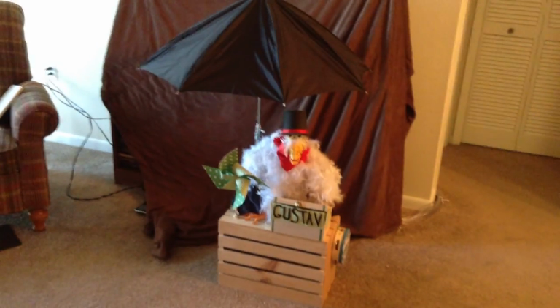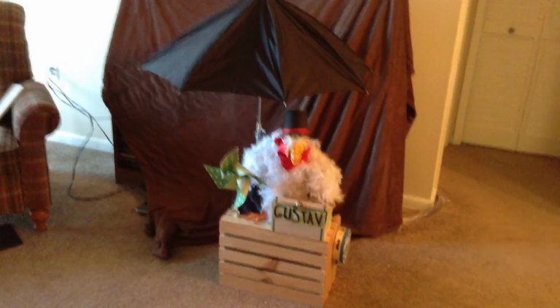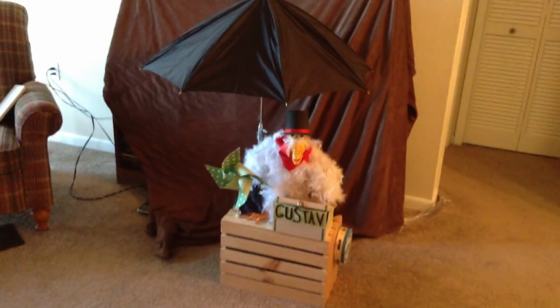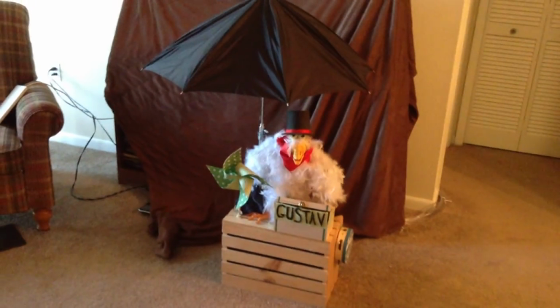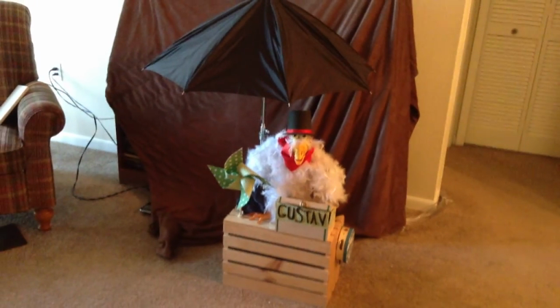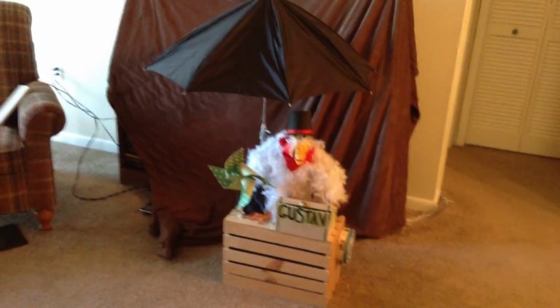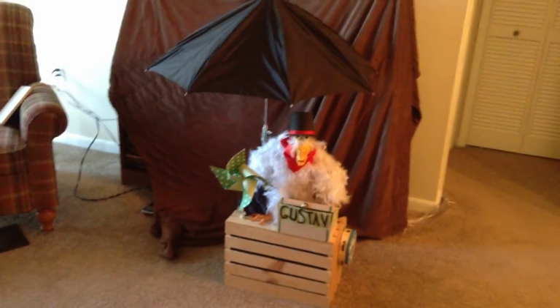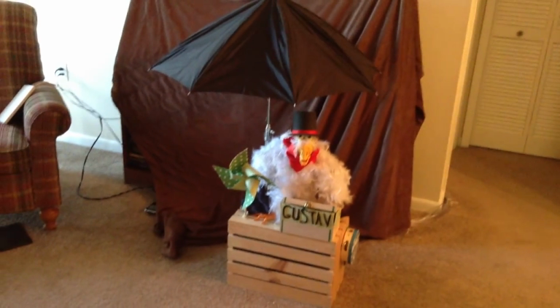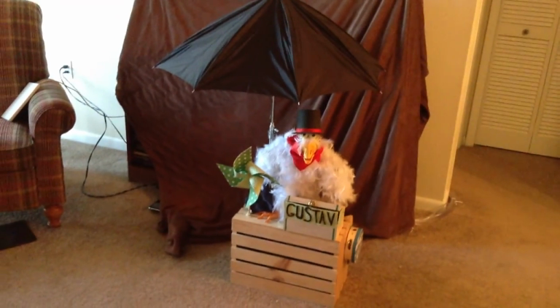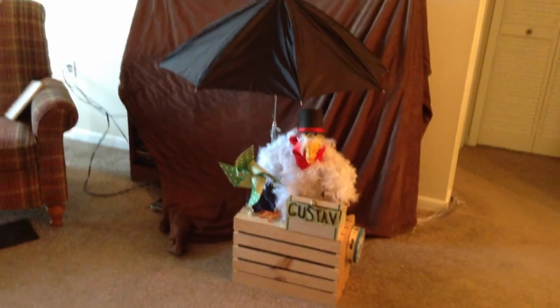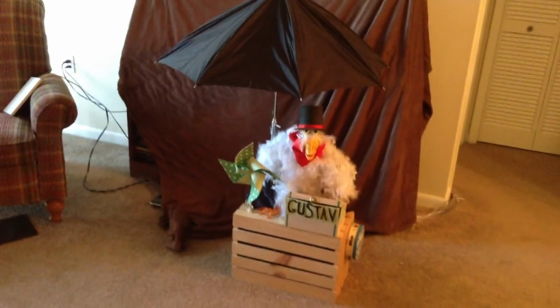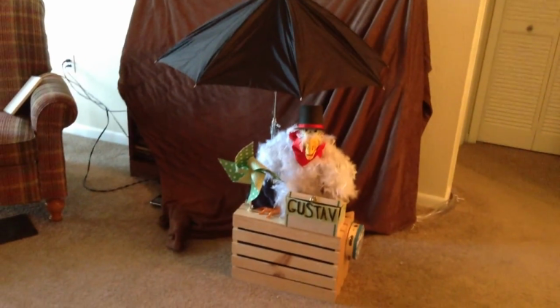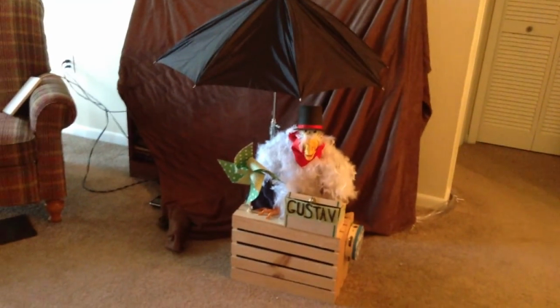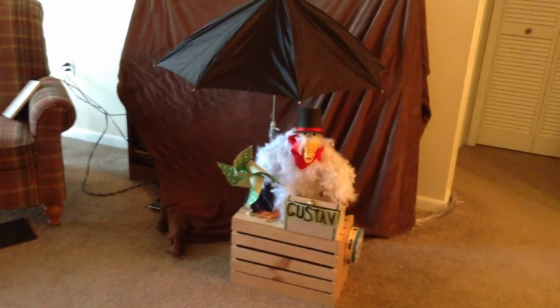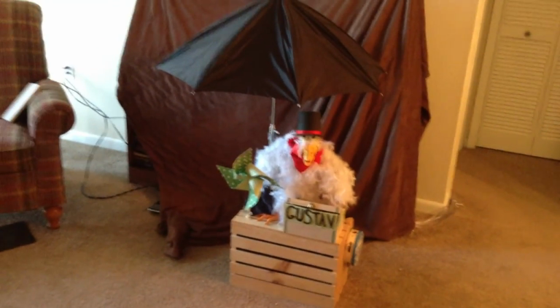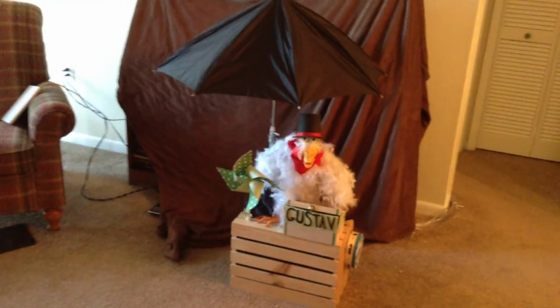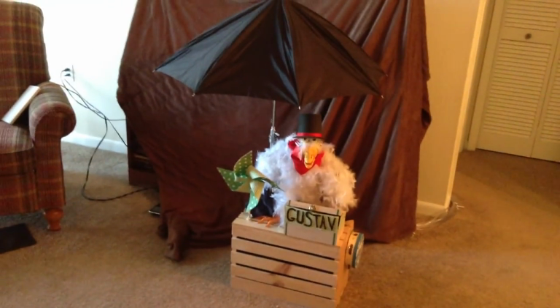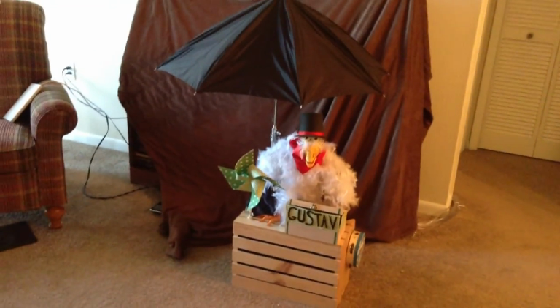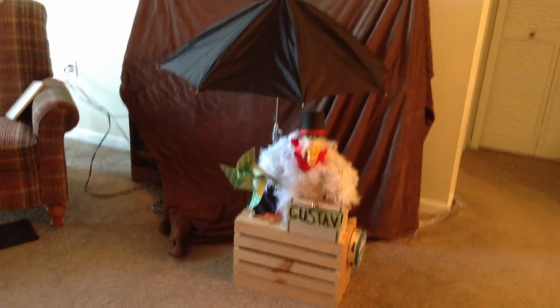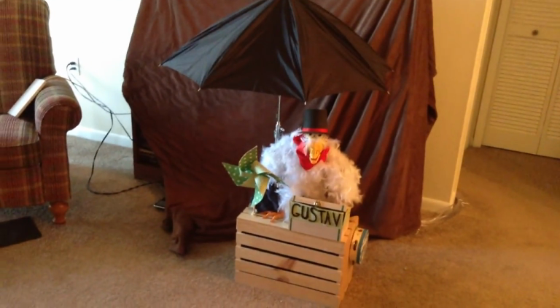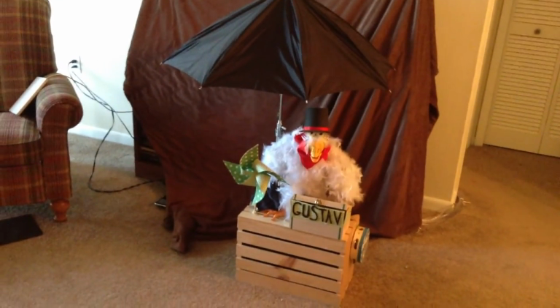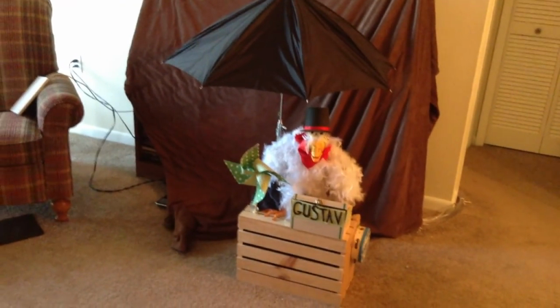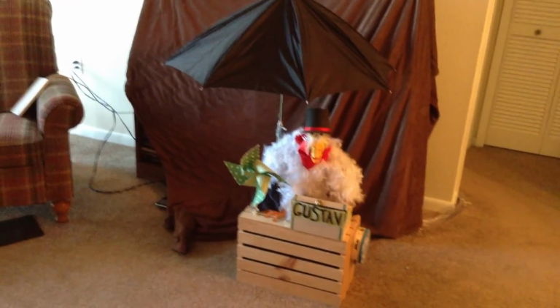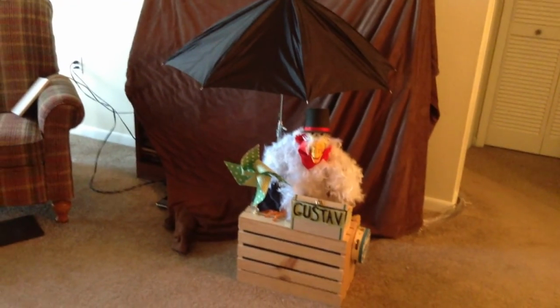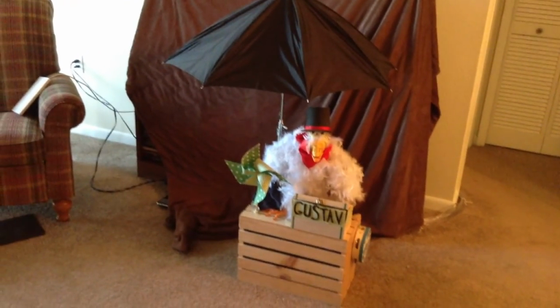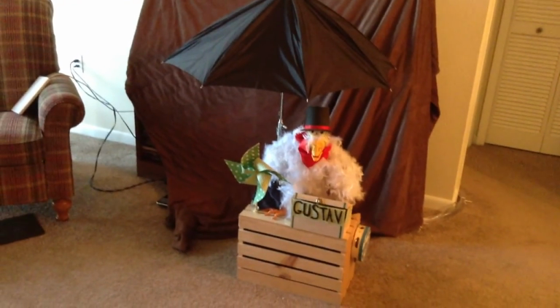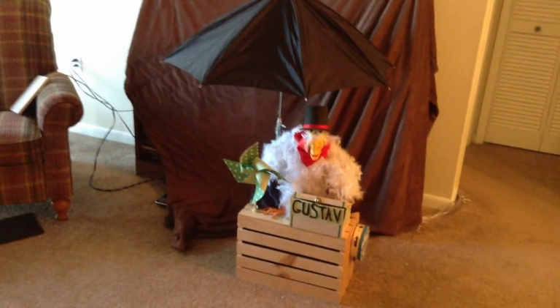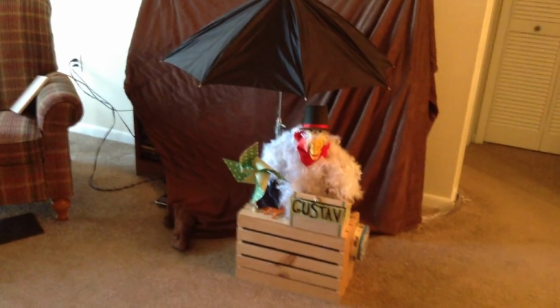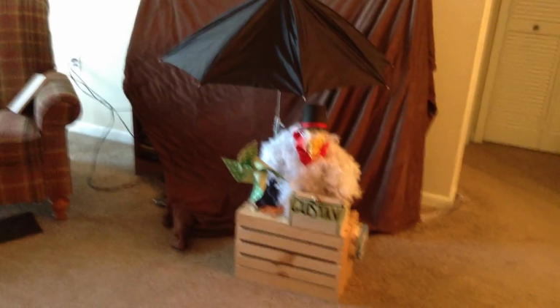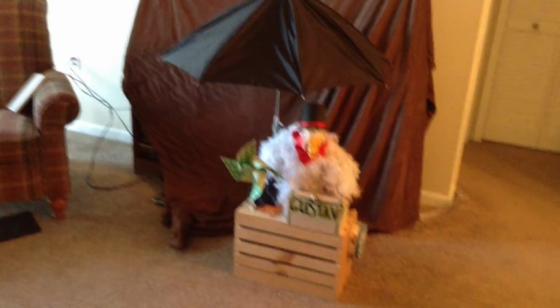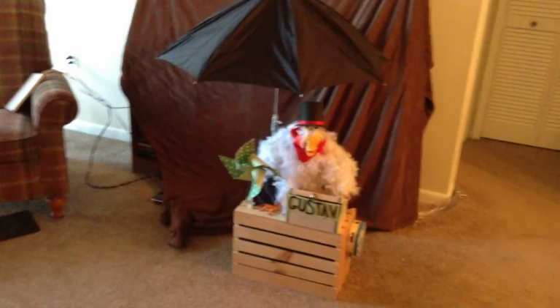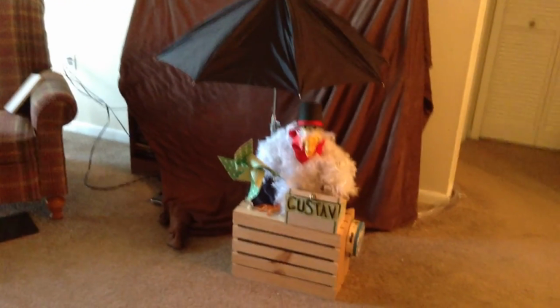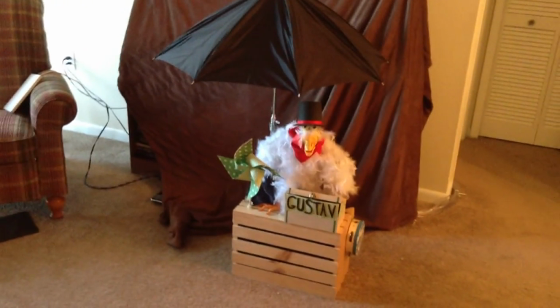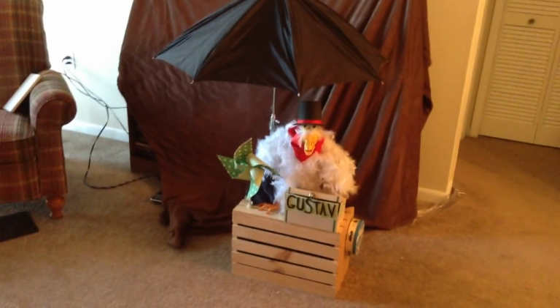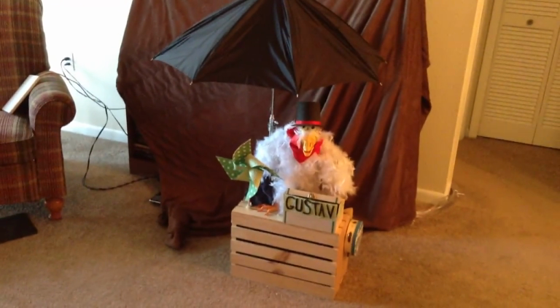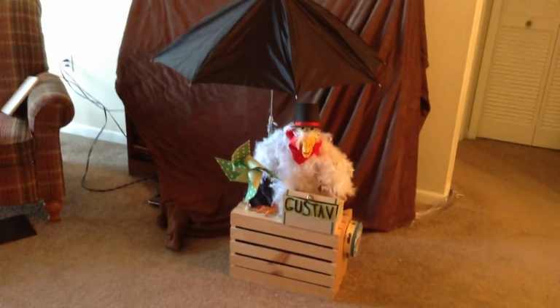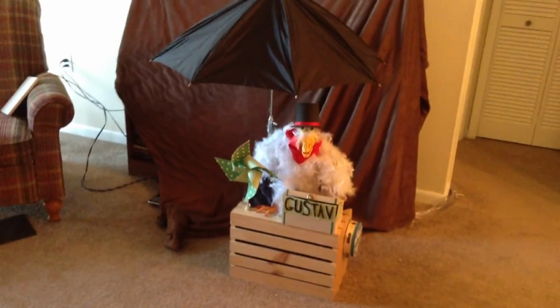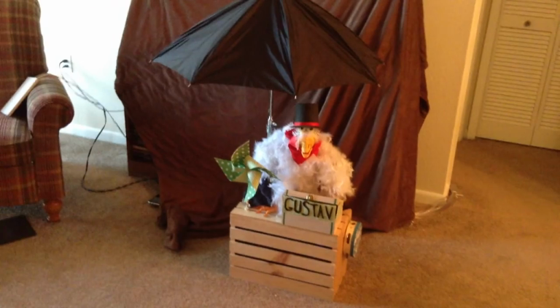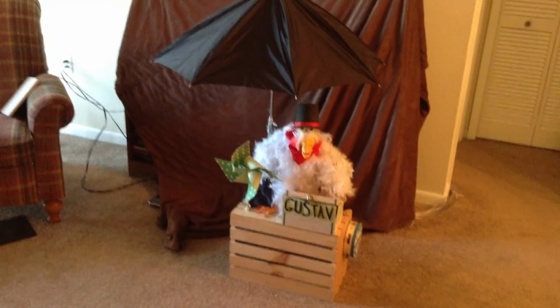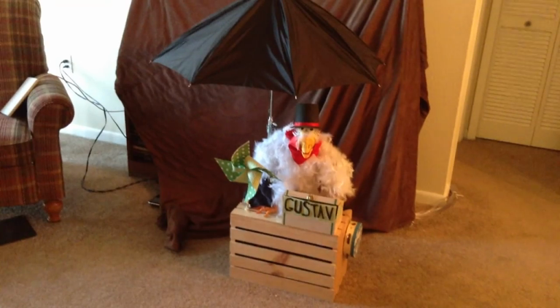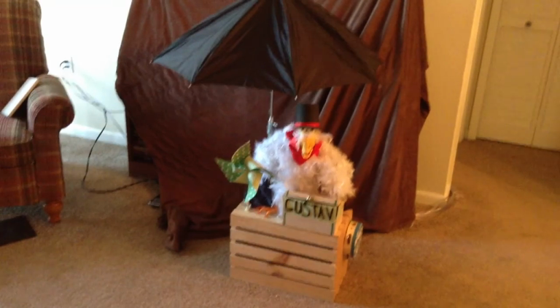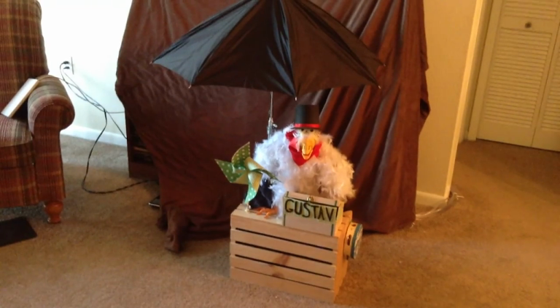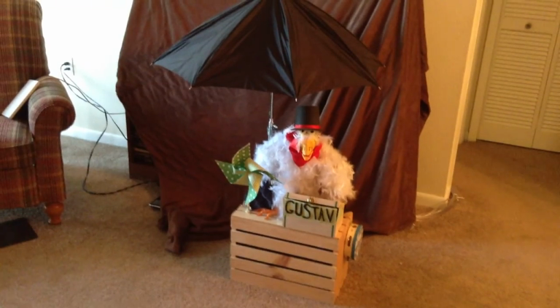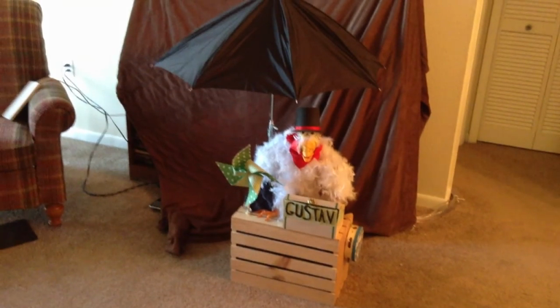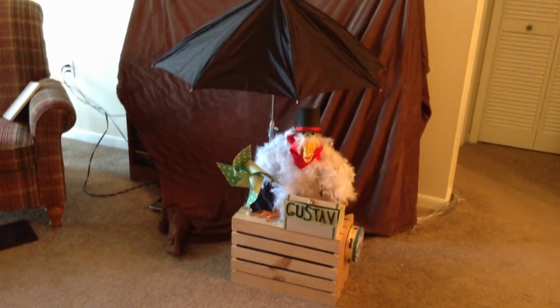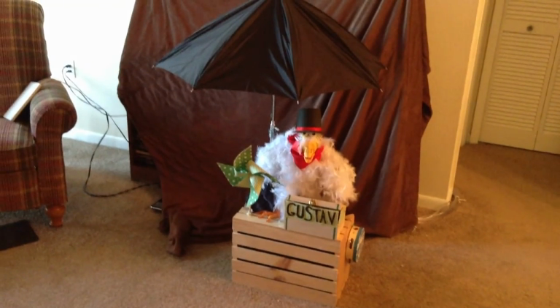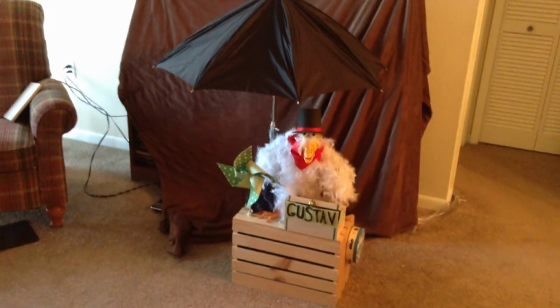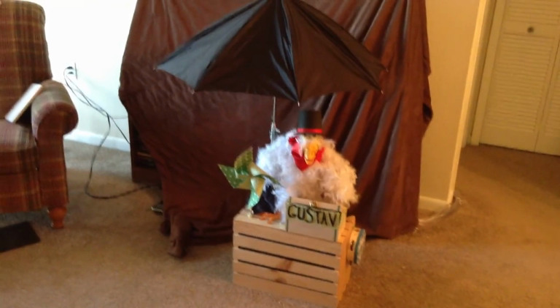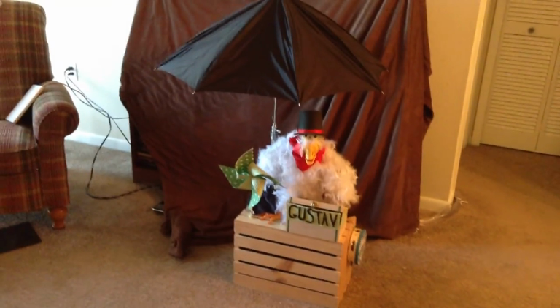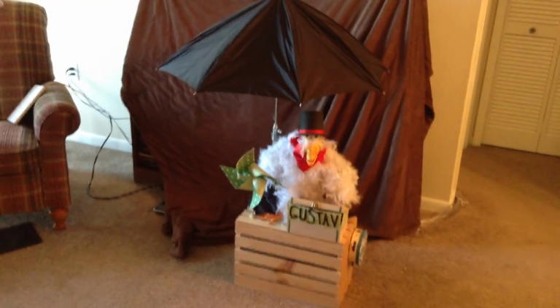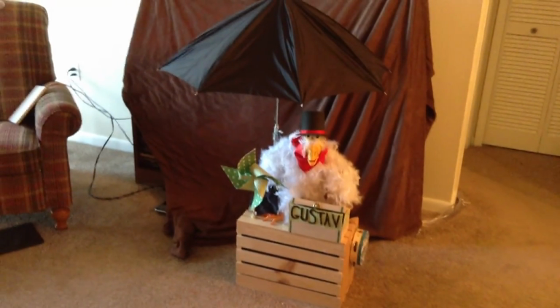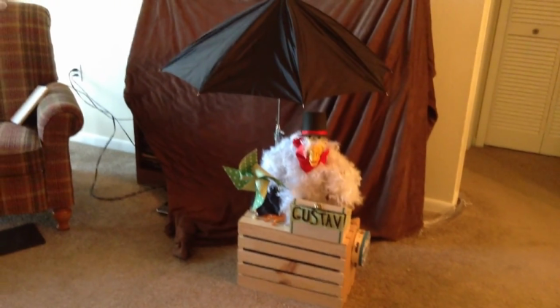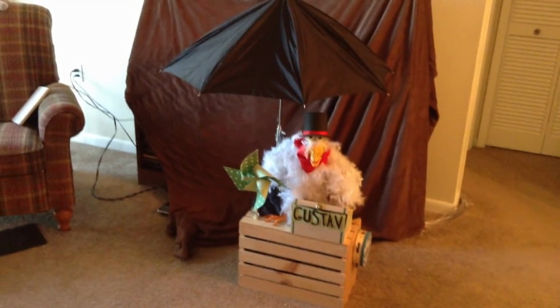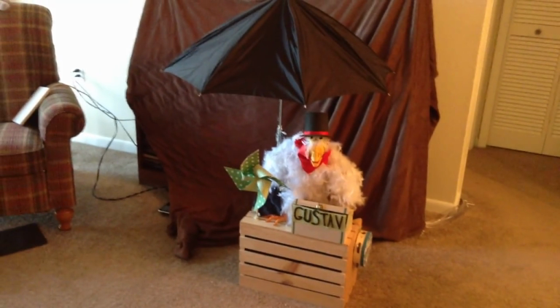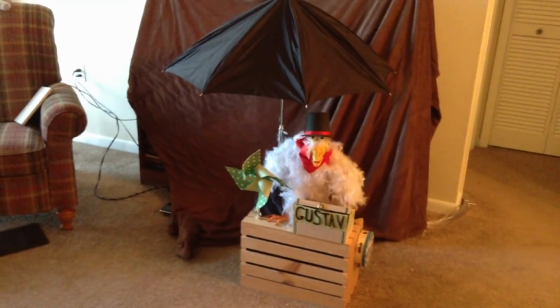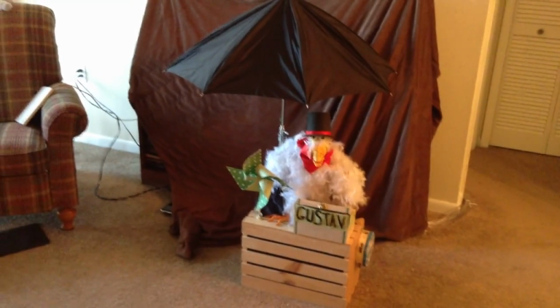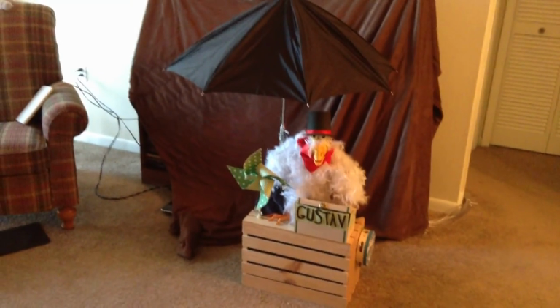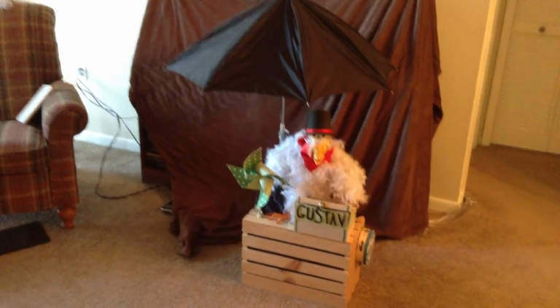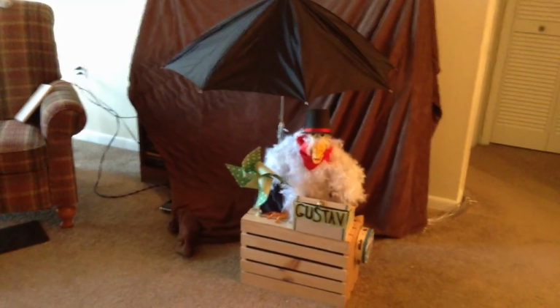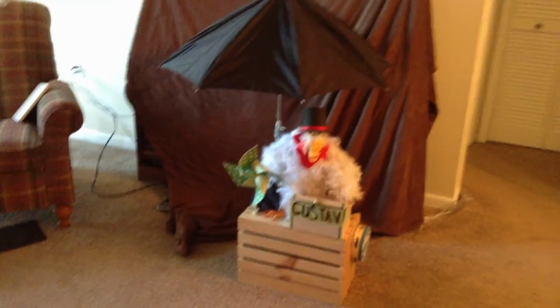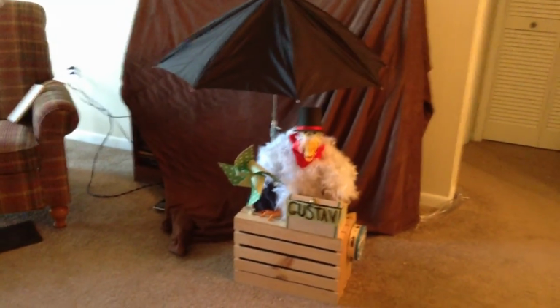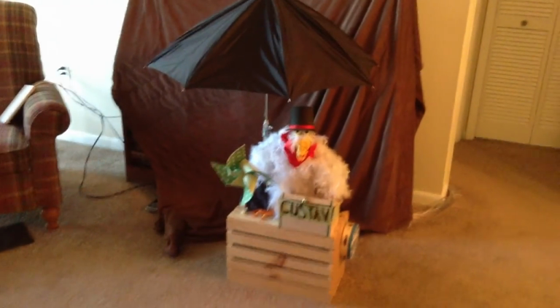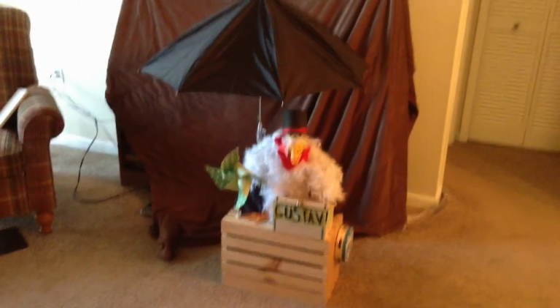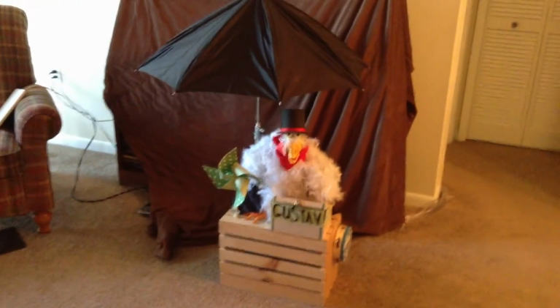Hello, my name is Brandon Corey, and I'm making a short video documenting how I created this animatronic chicken display.